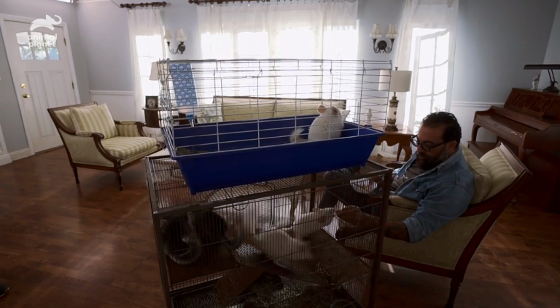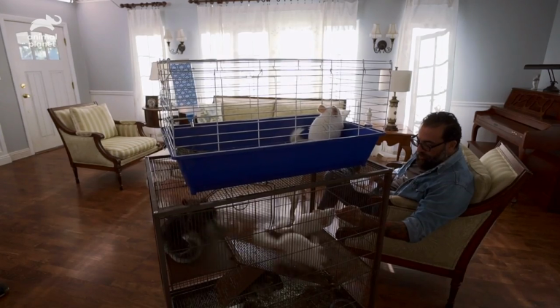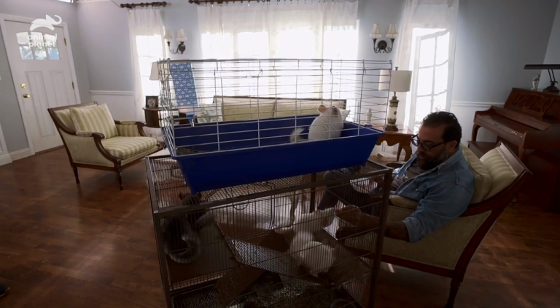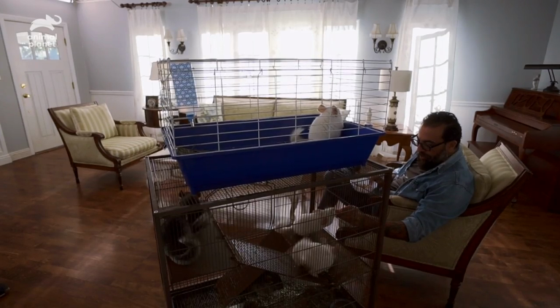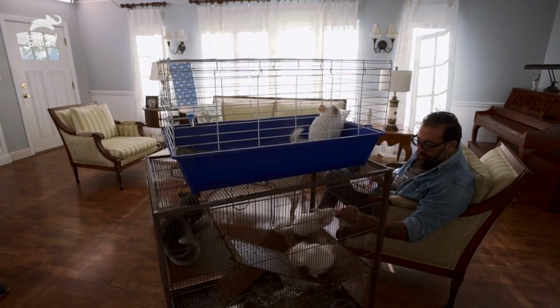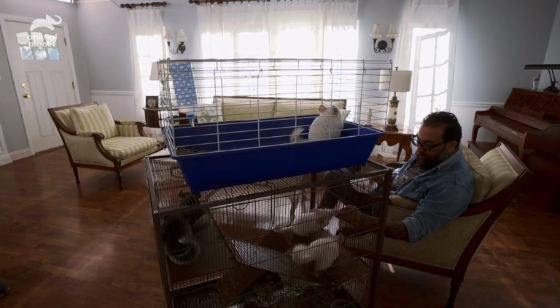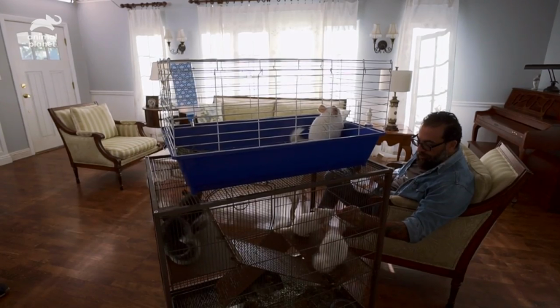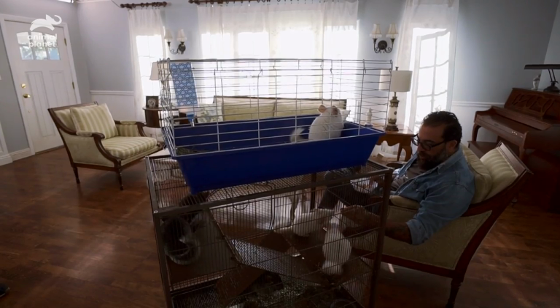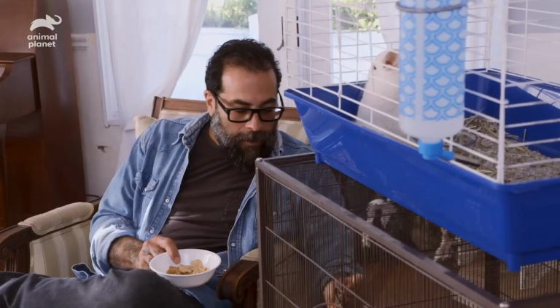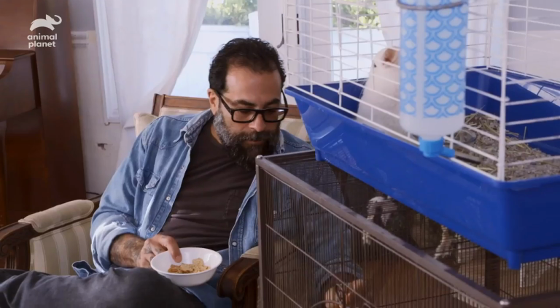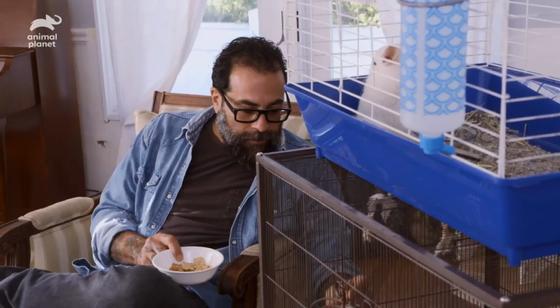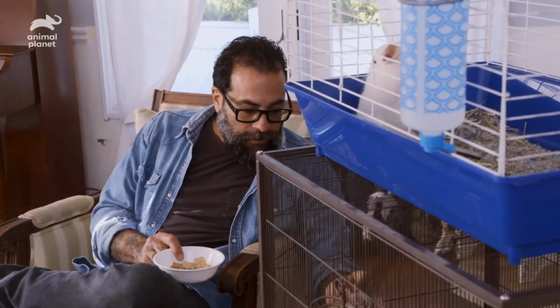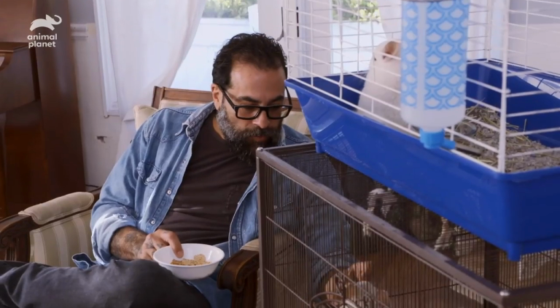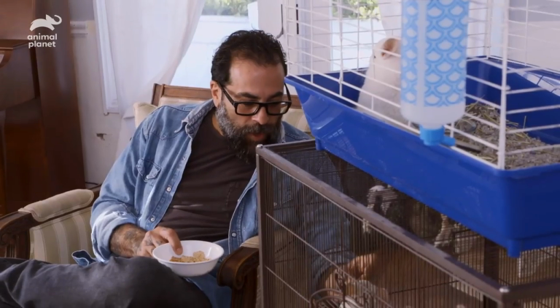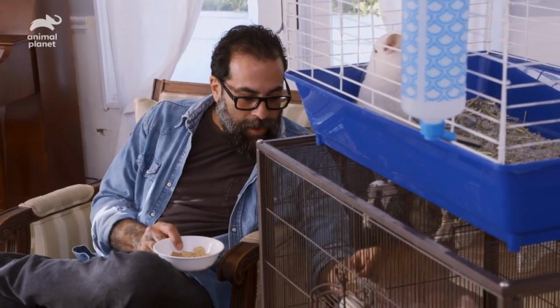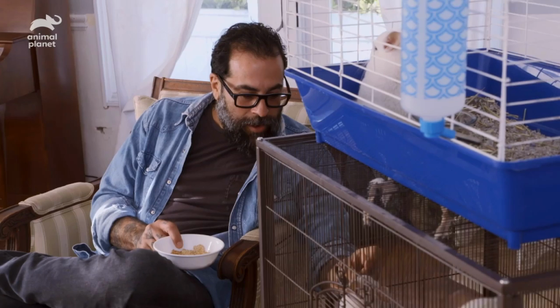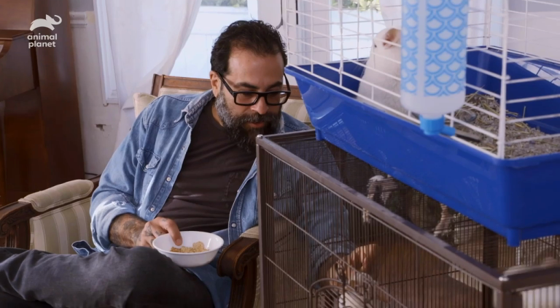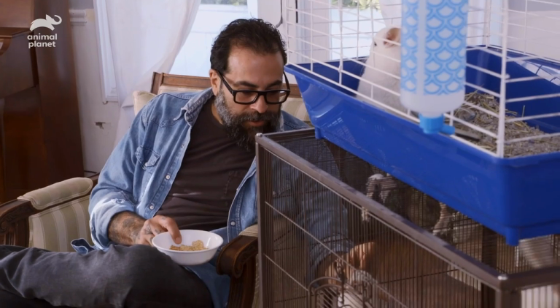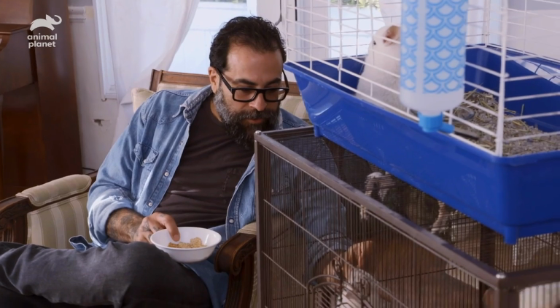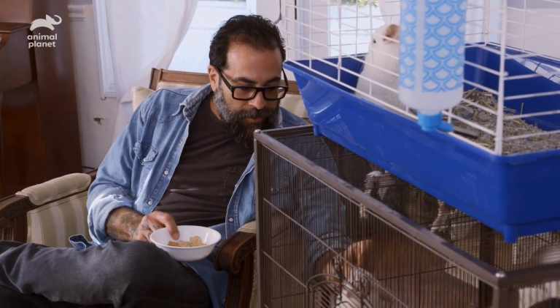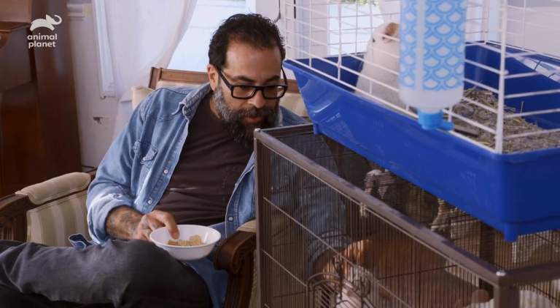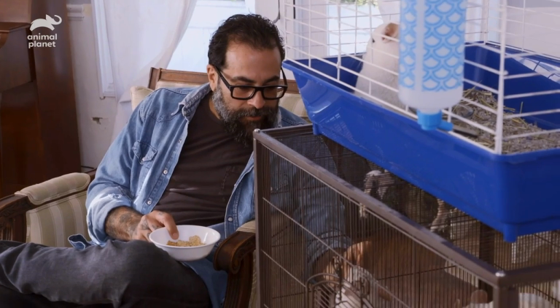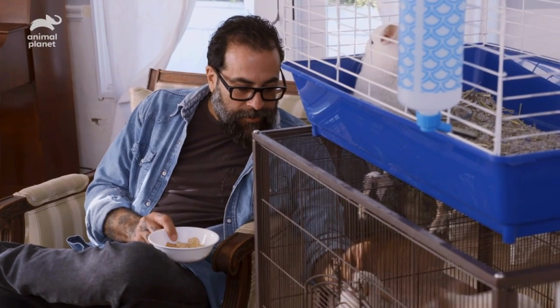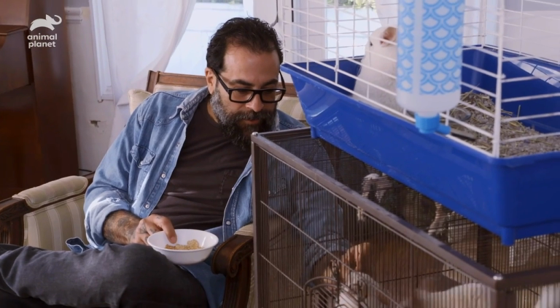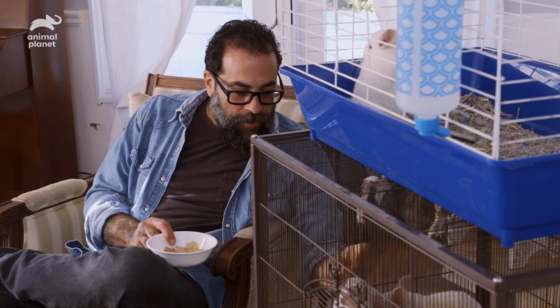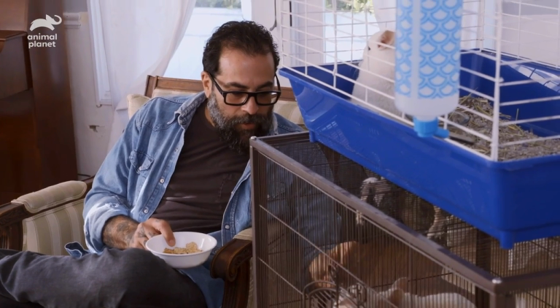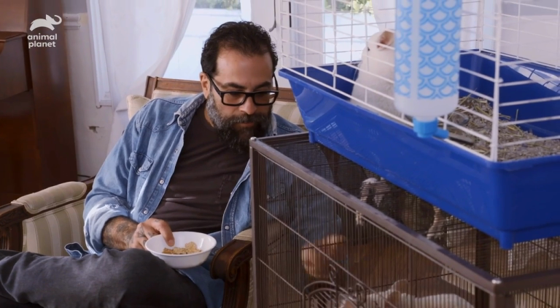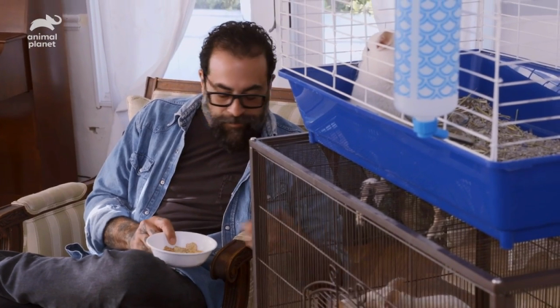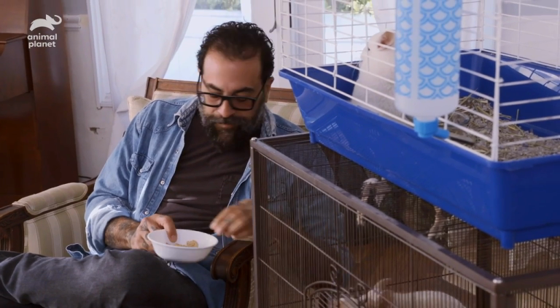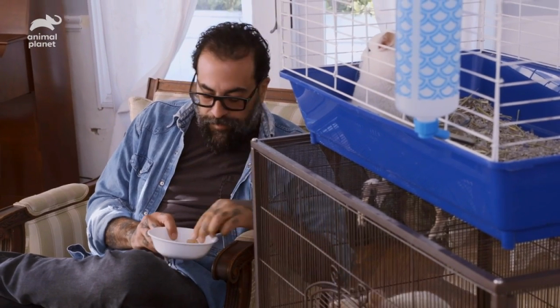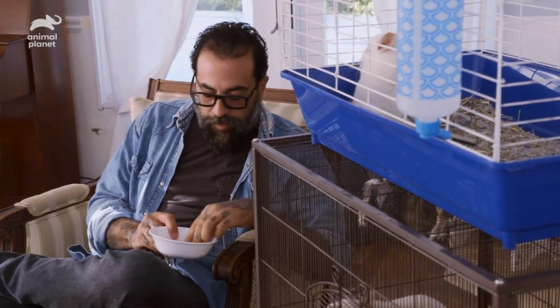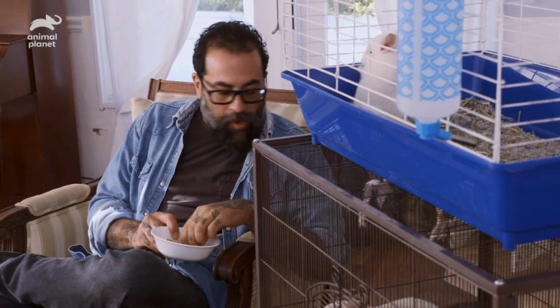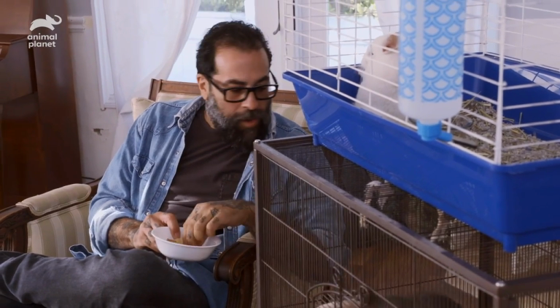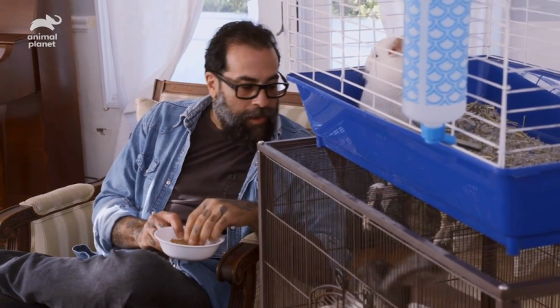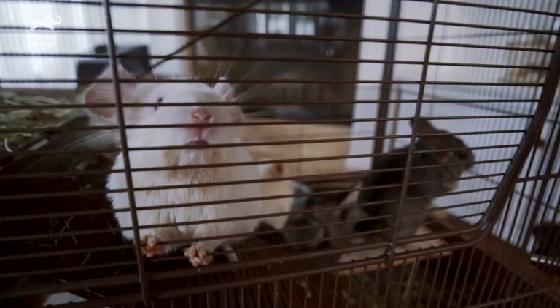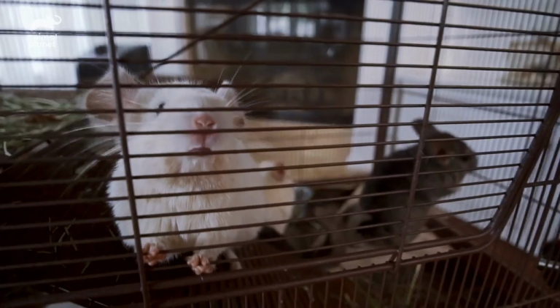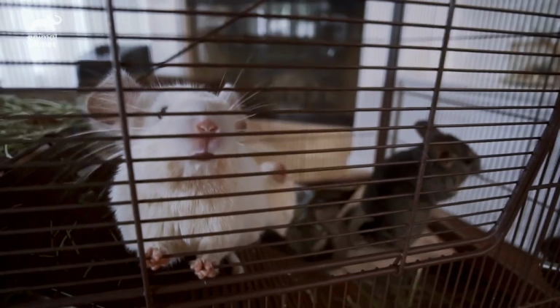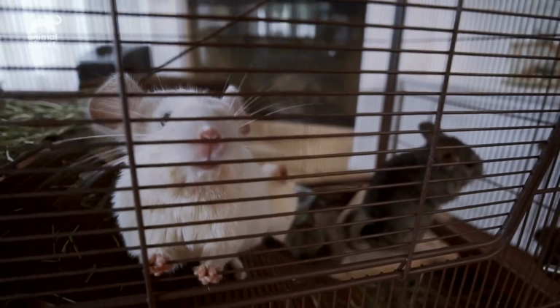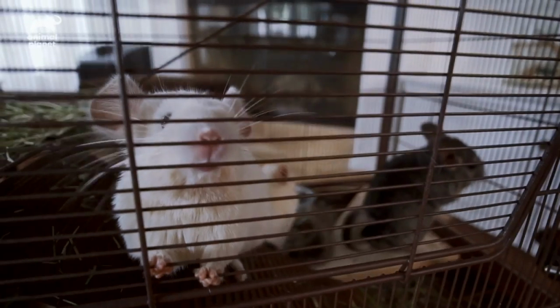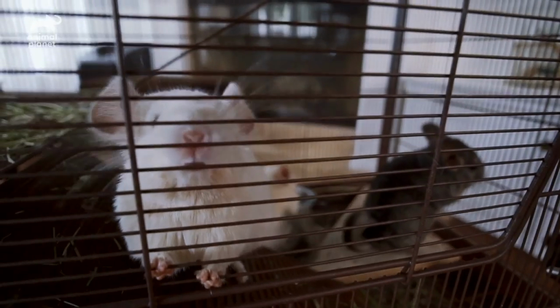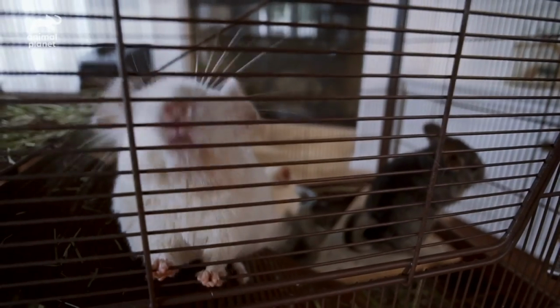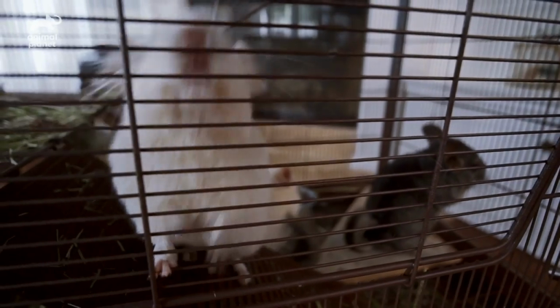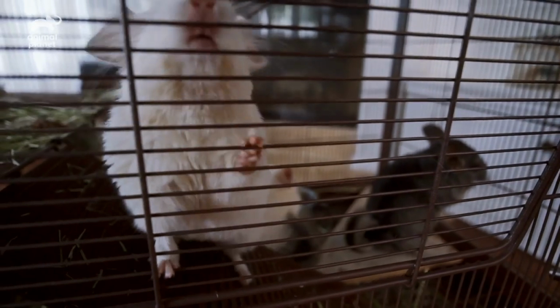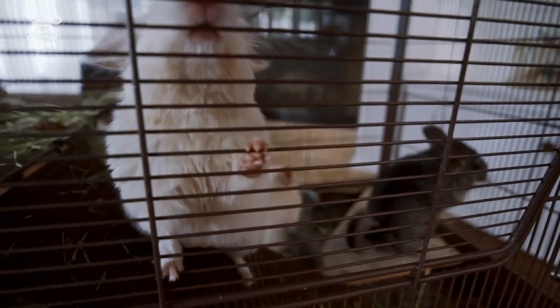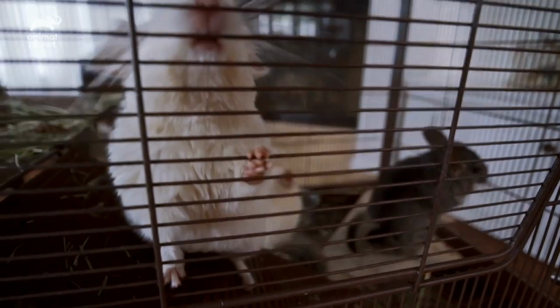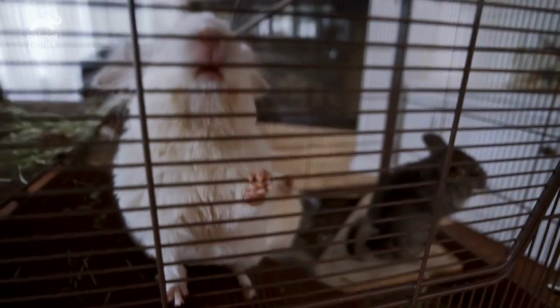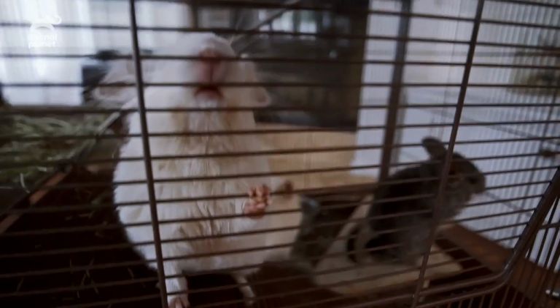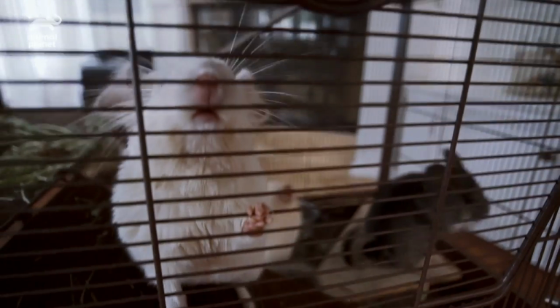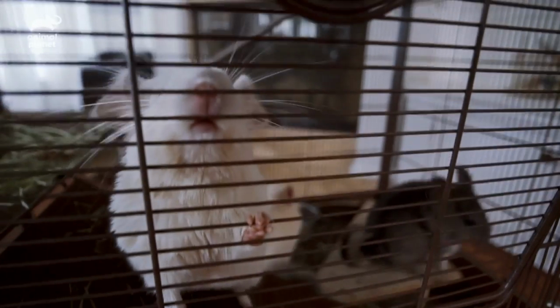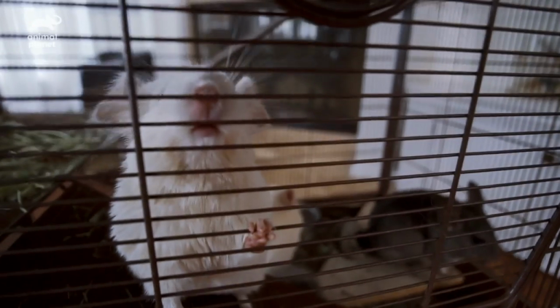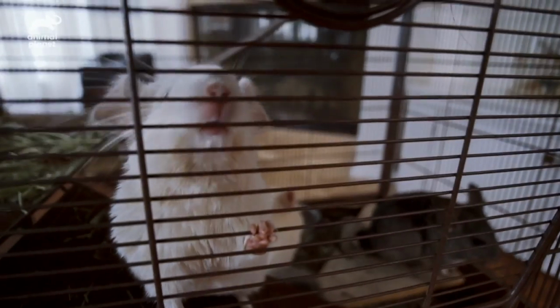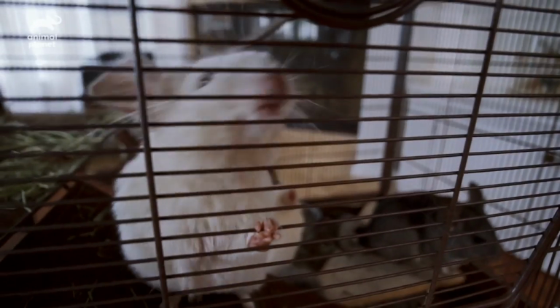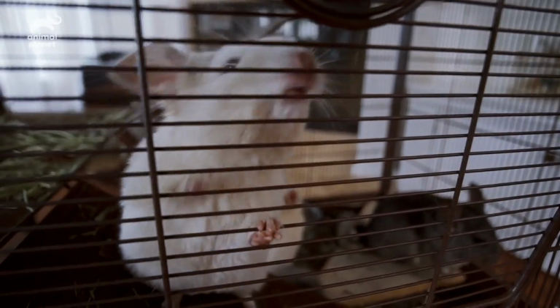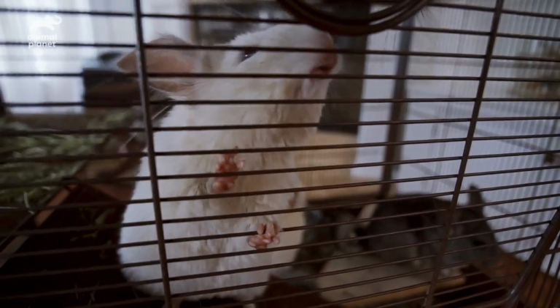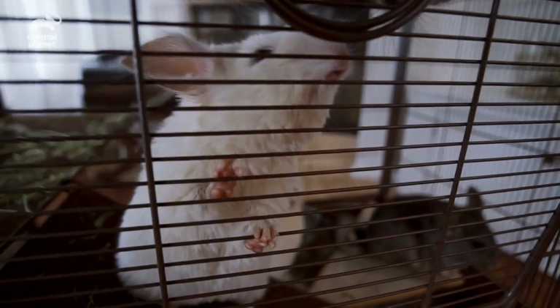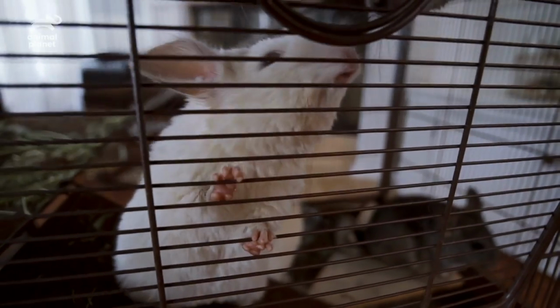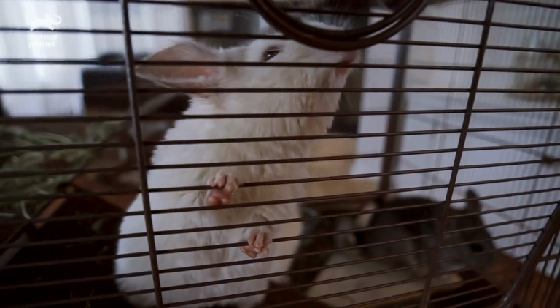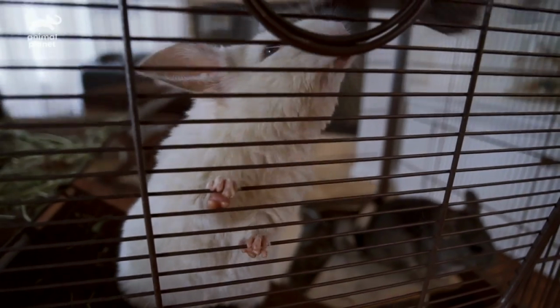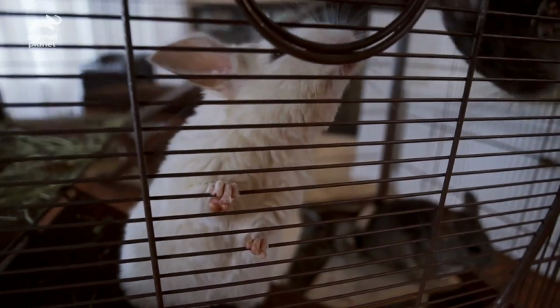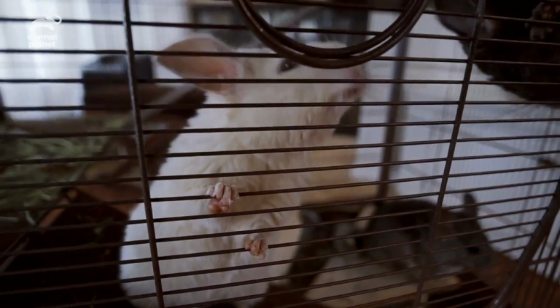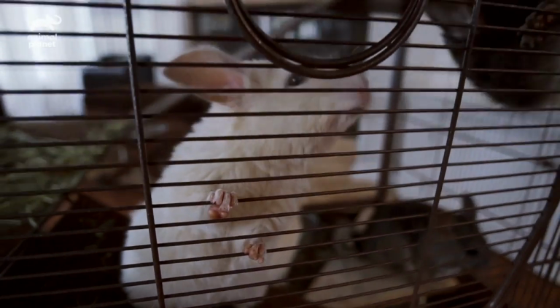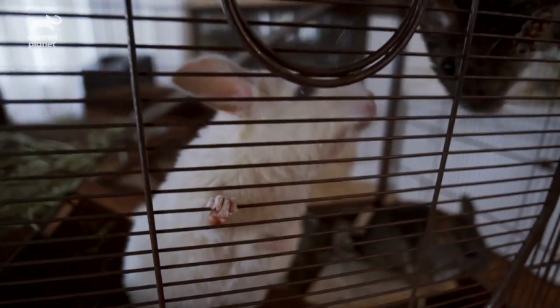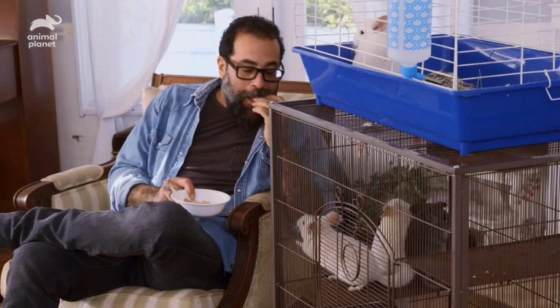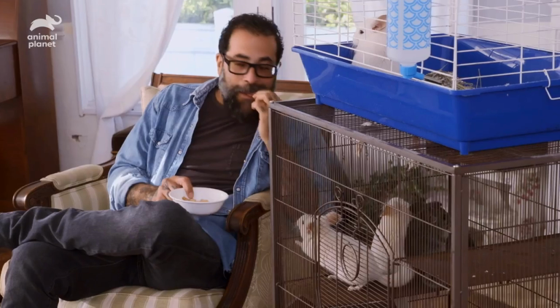The basement is complete, and the team did an amazing job. Now the only question is, will the family like it?